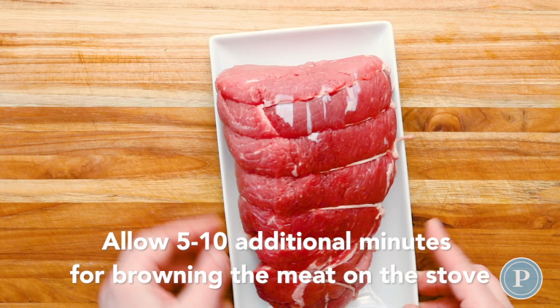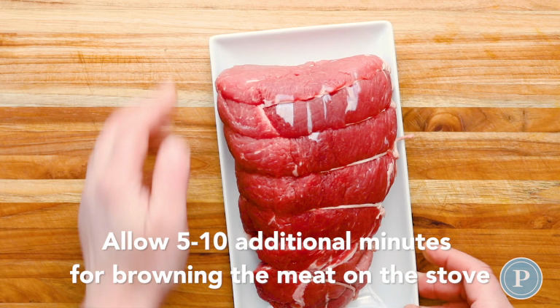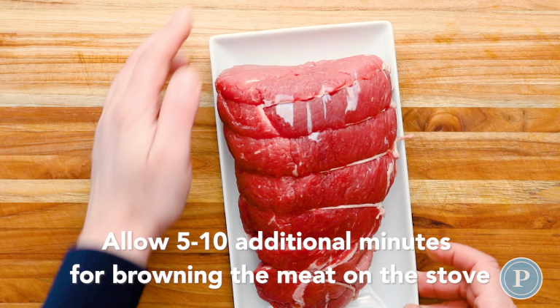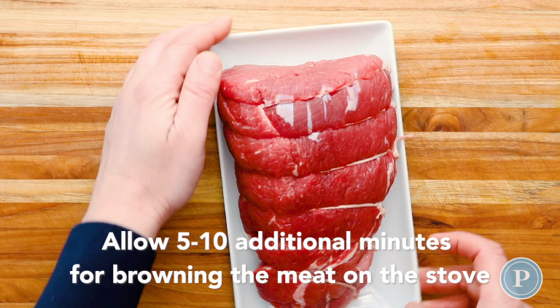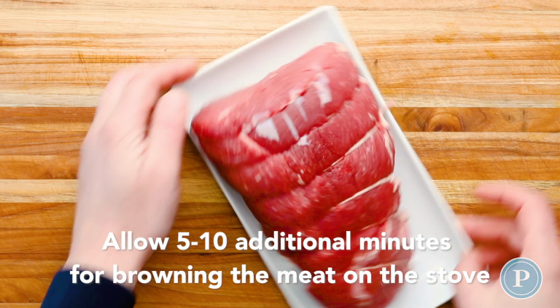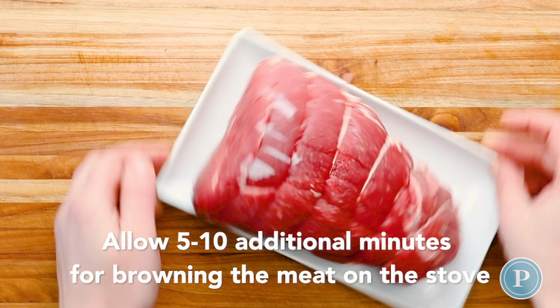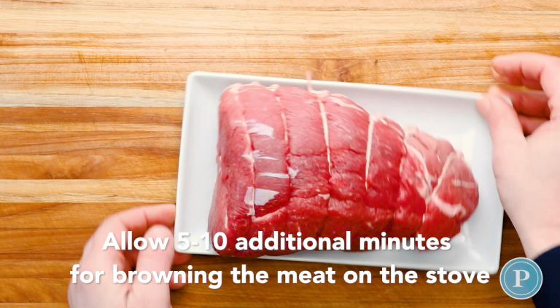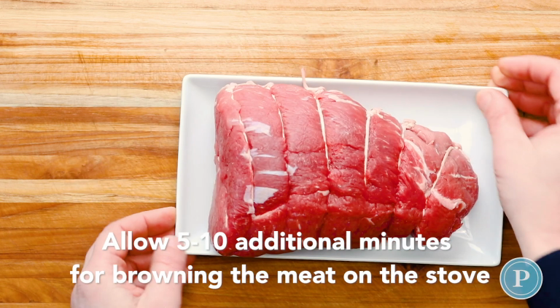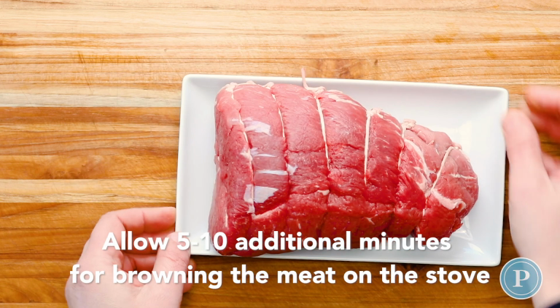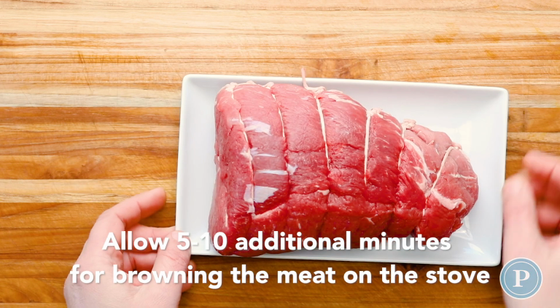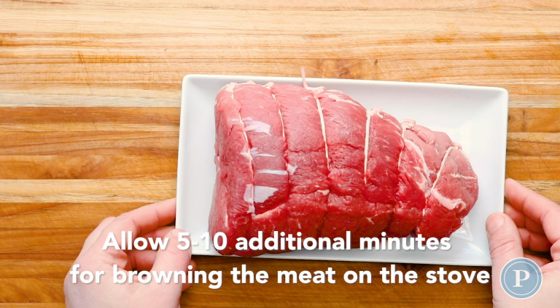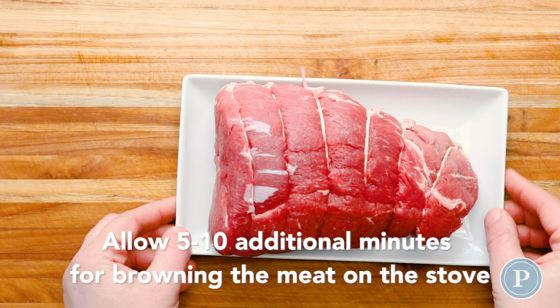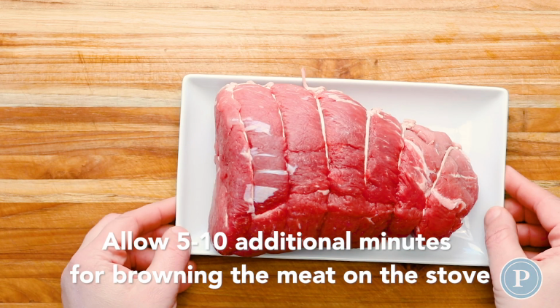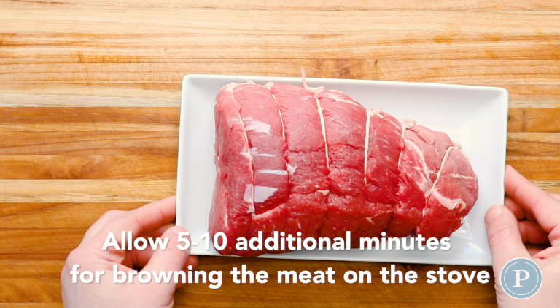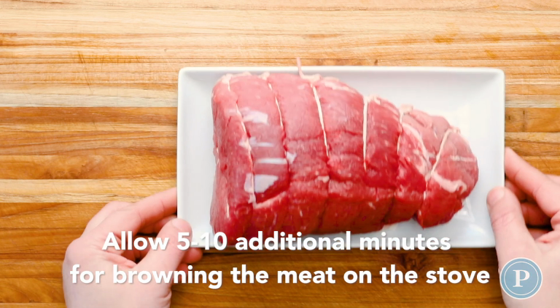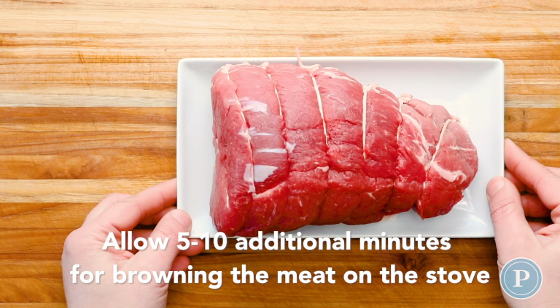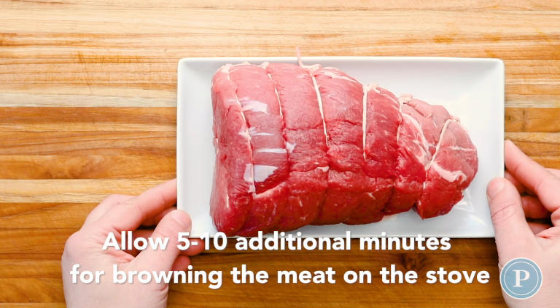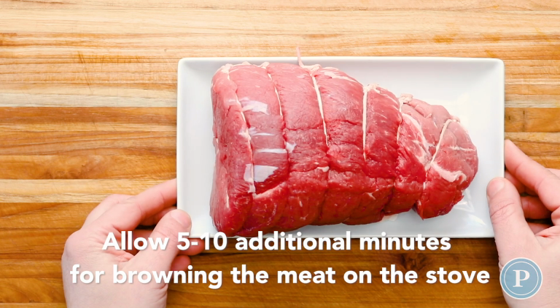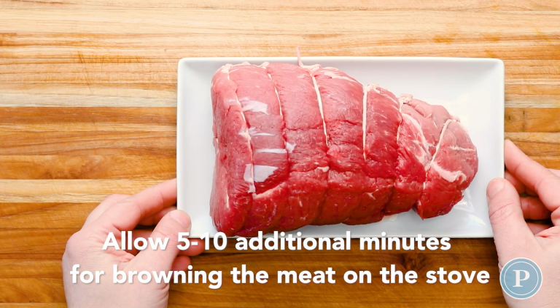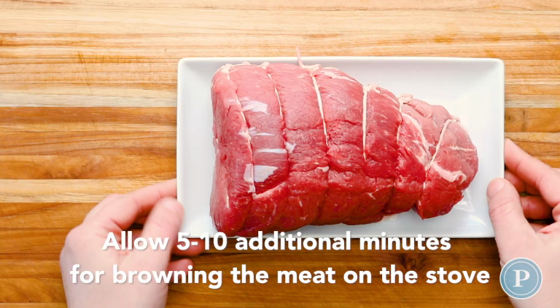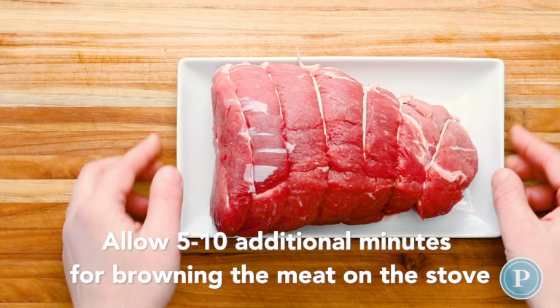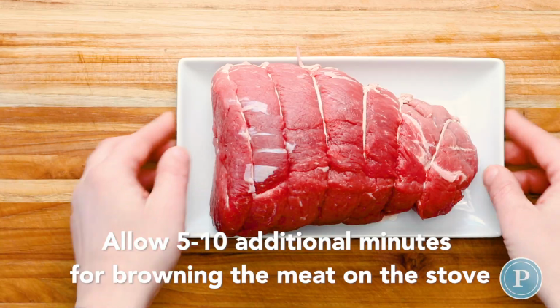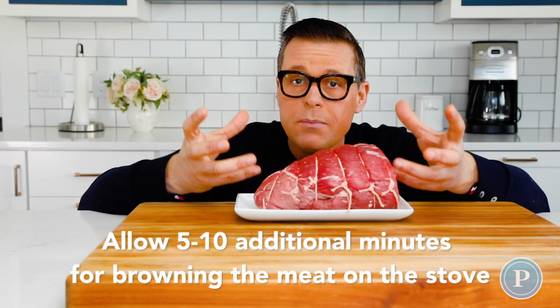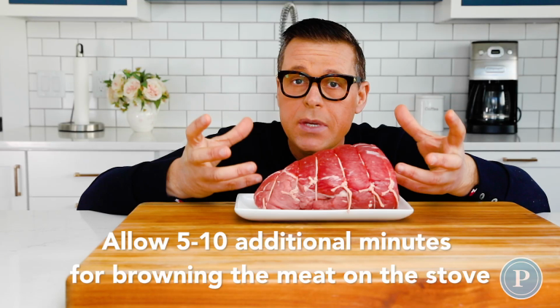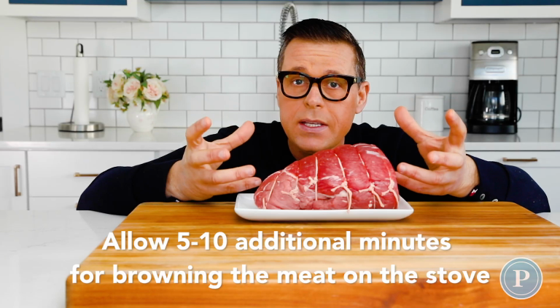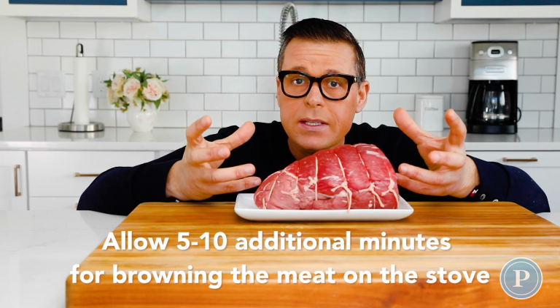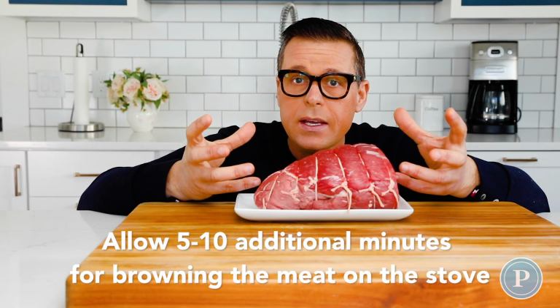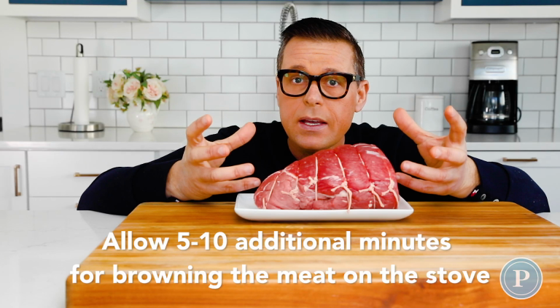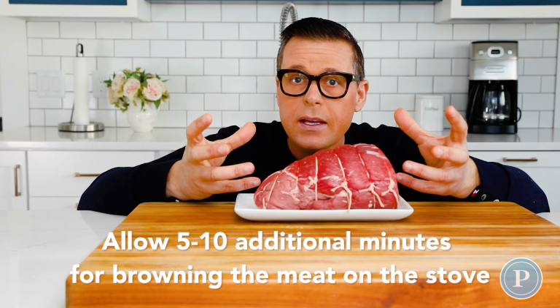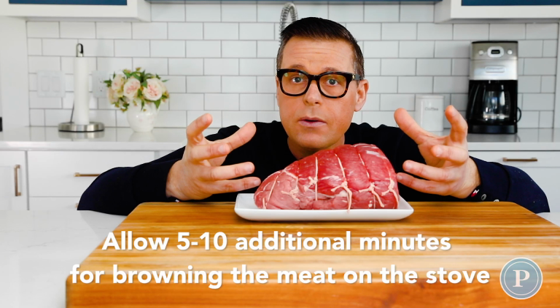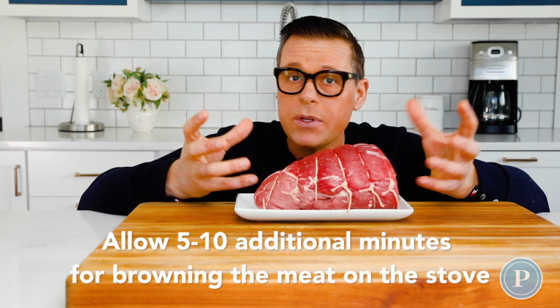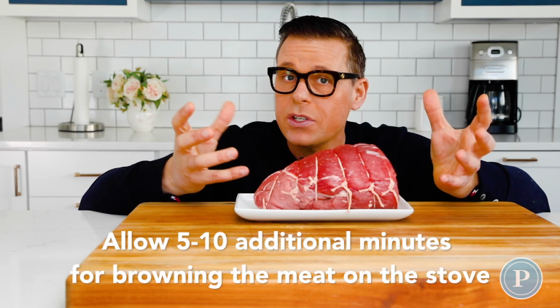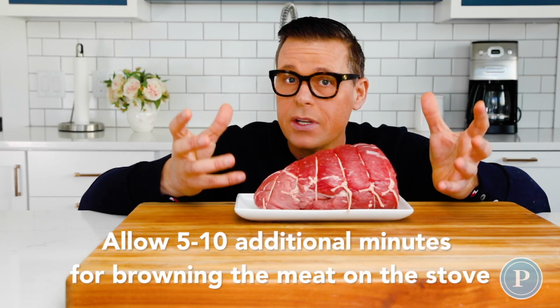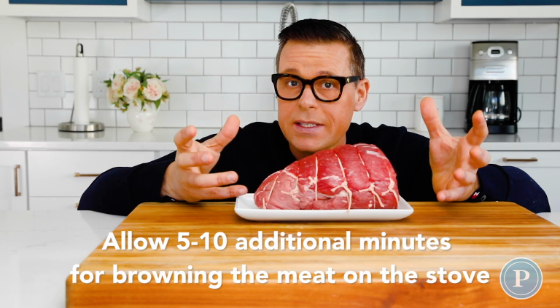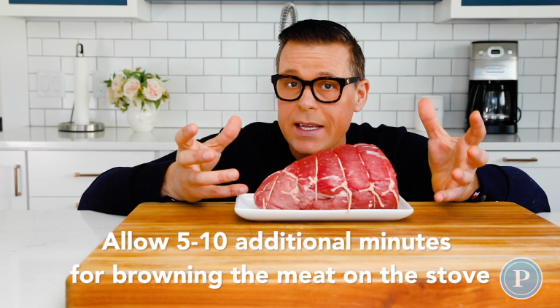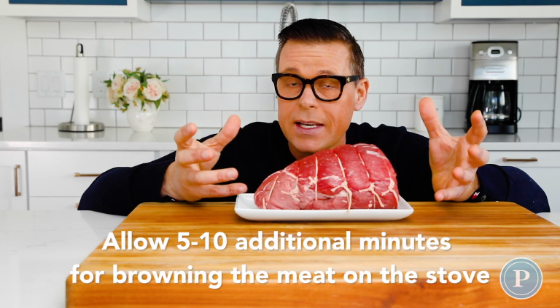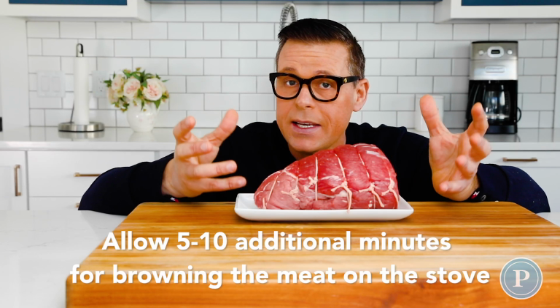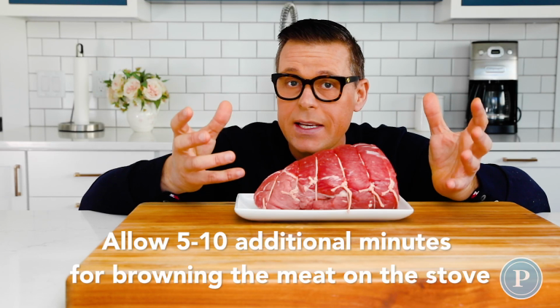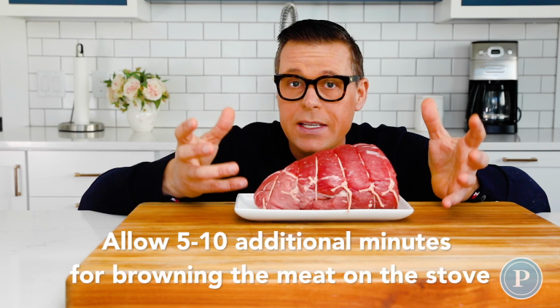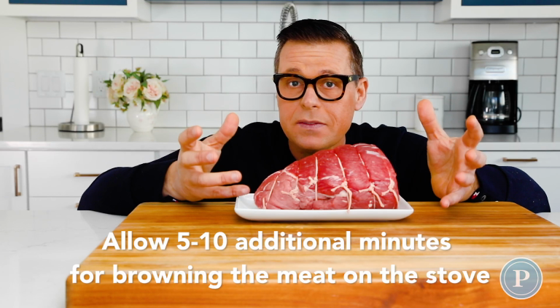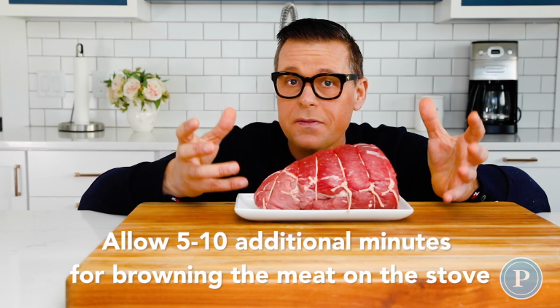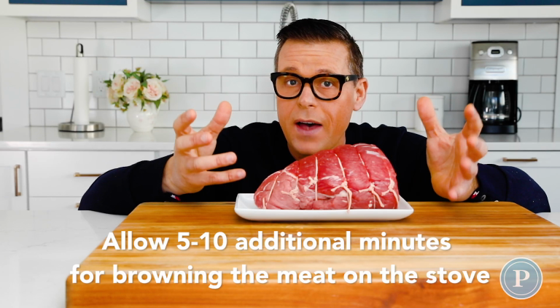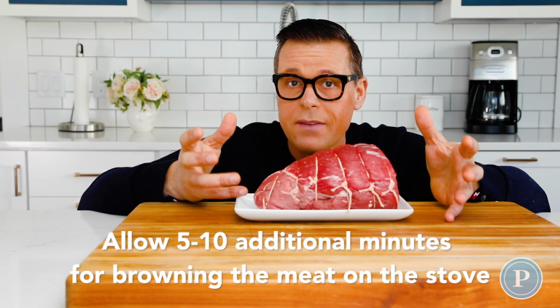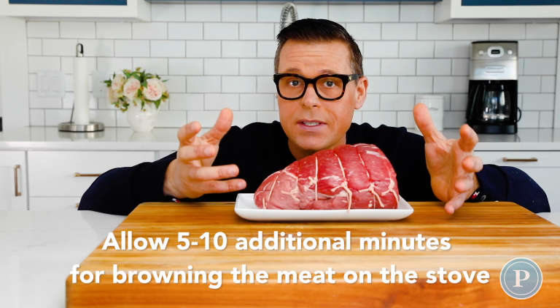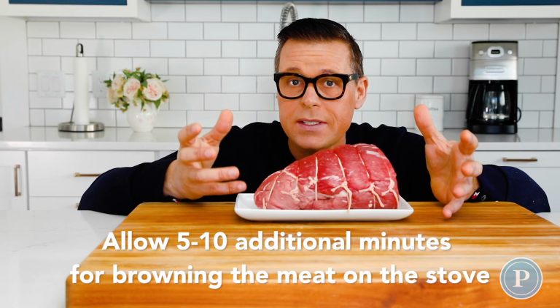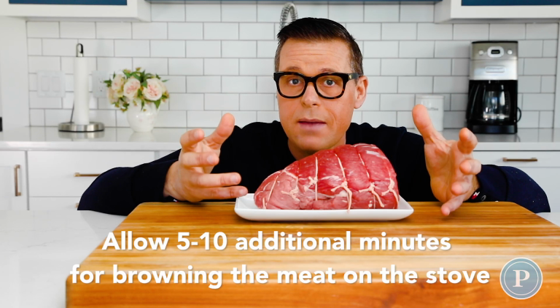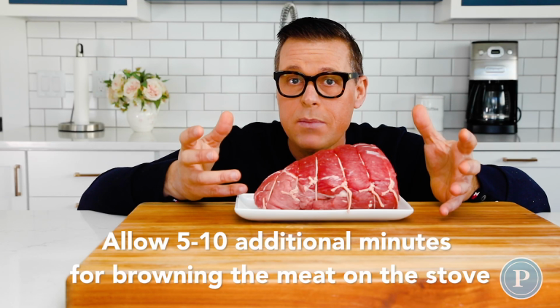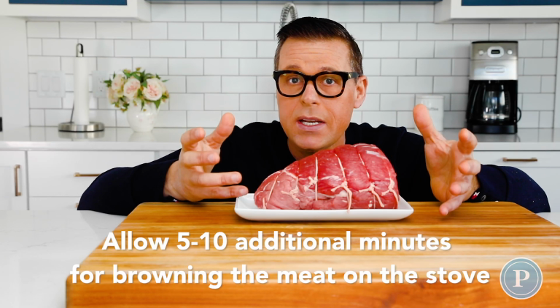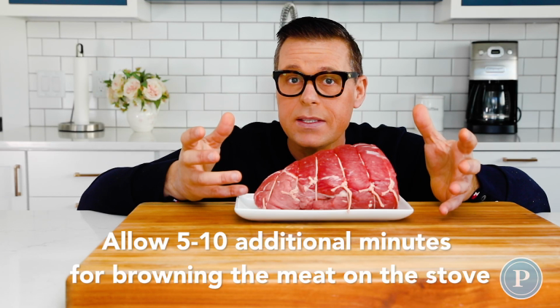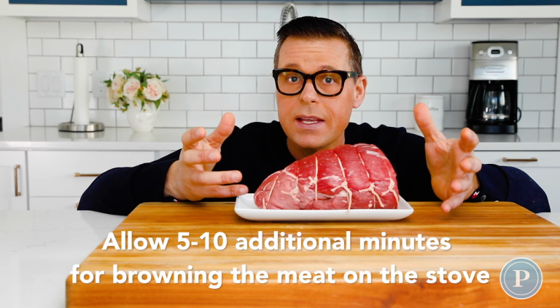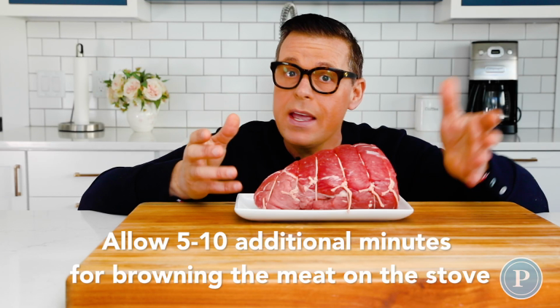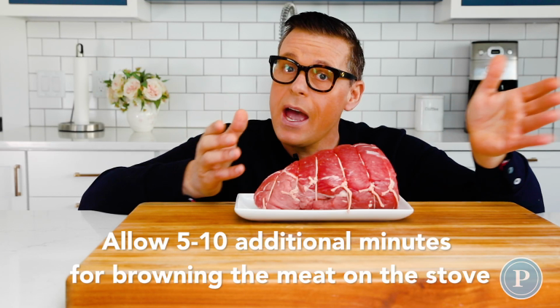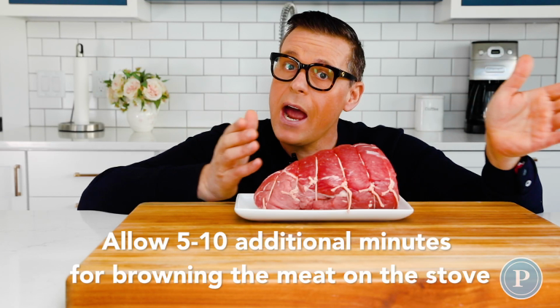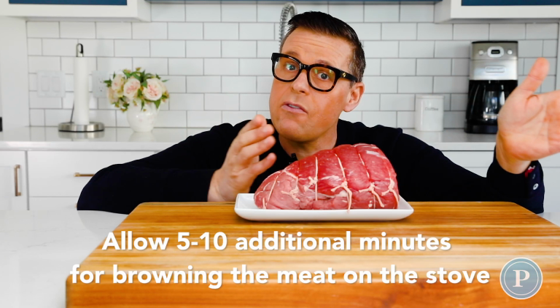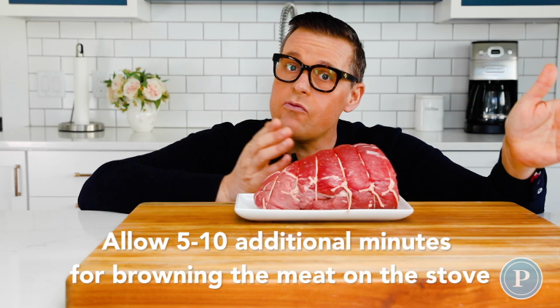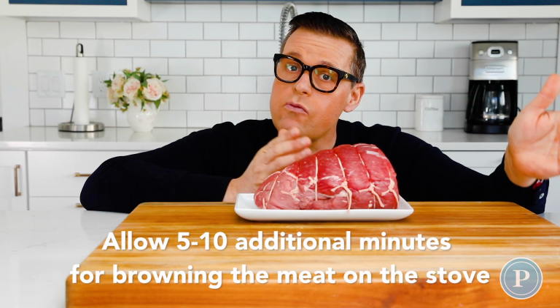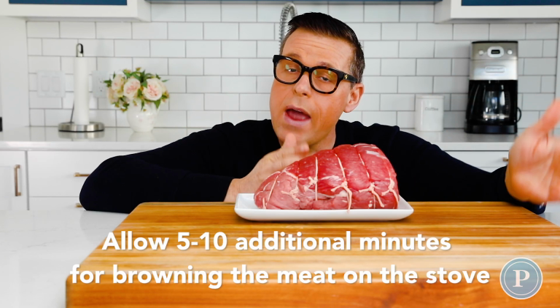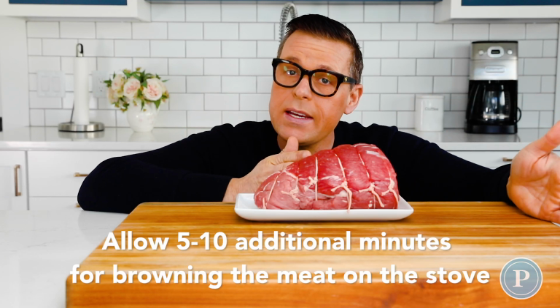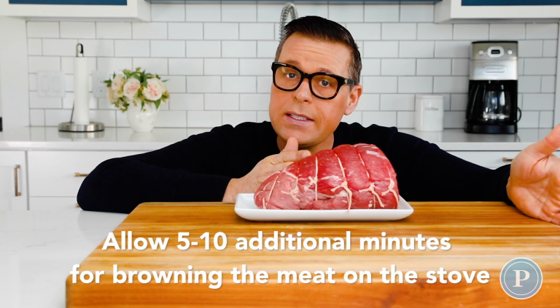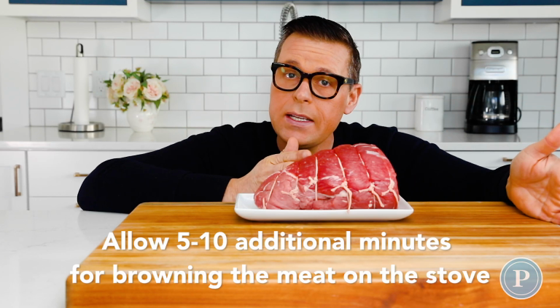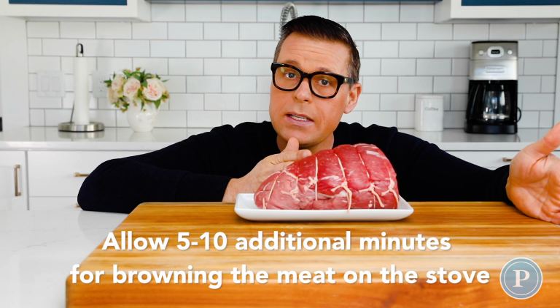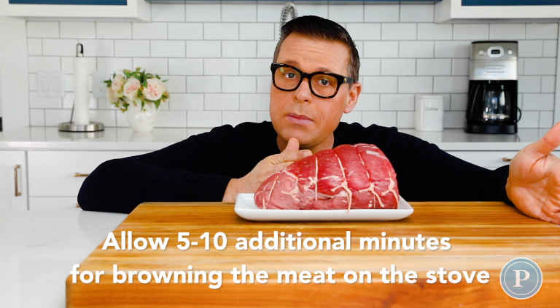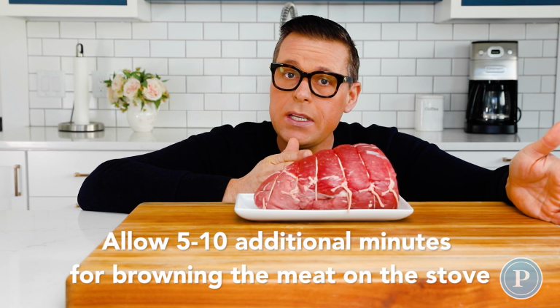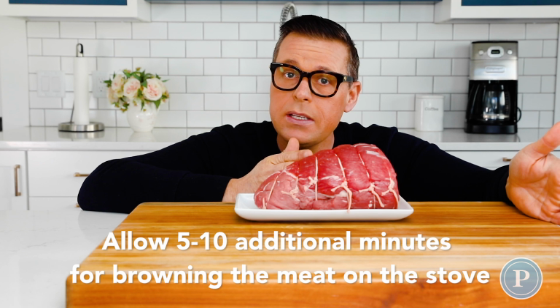Always allow time for browning the meat, which is going to take at least 5 to 10 minutes, and resting the meat.